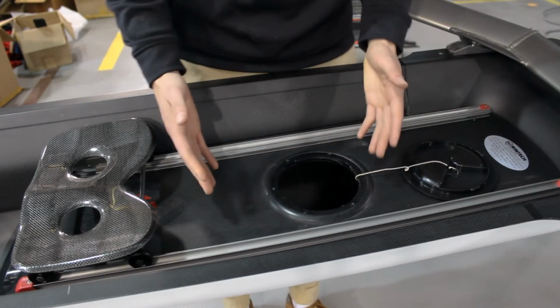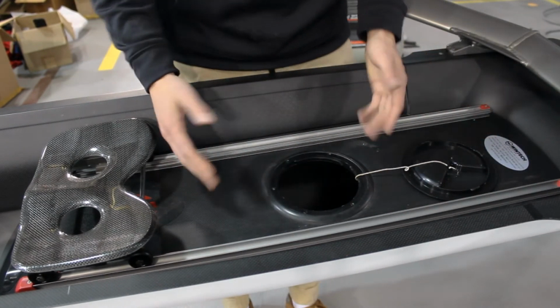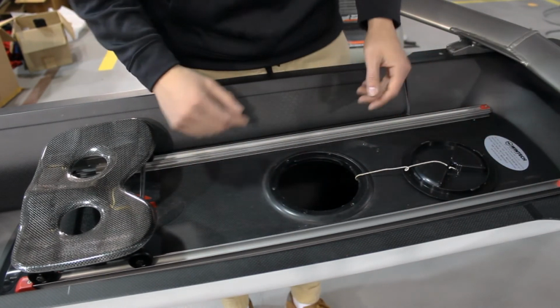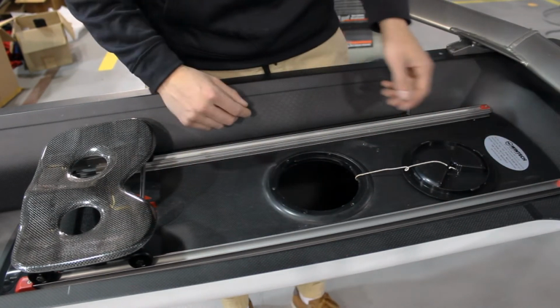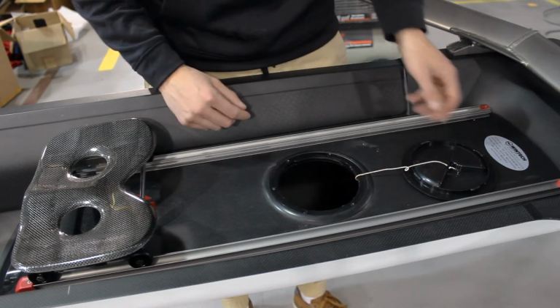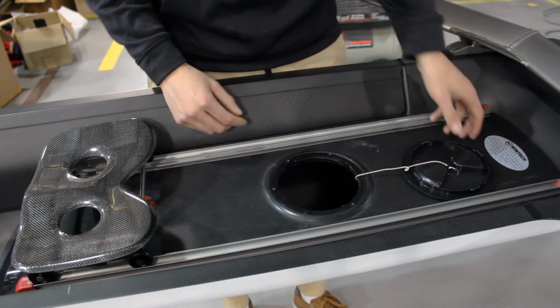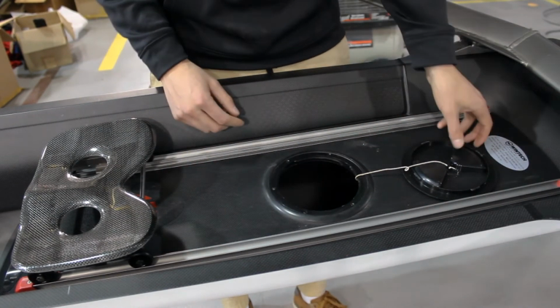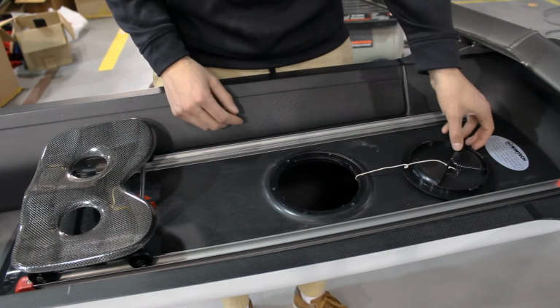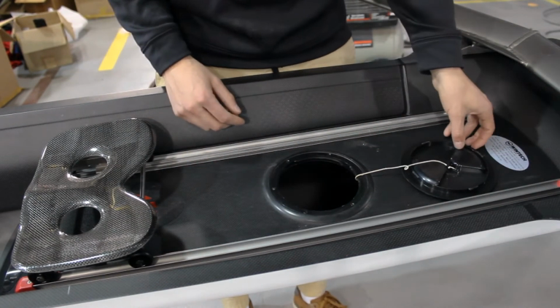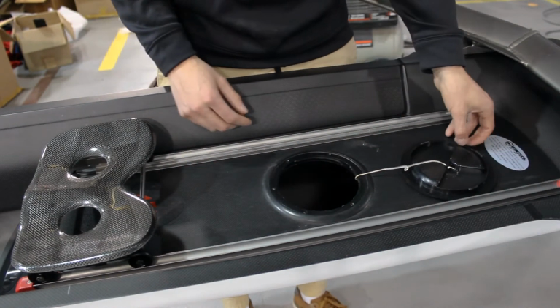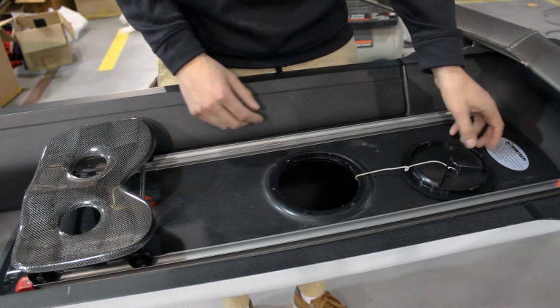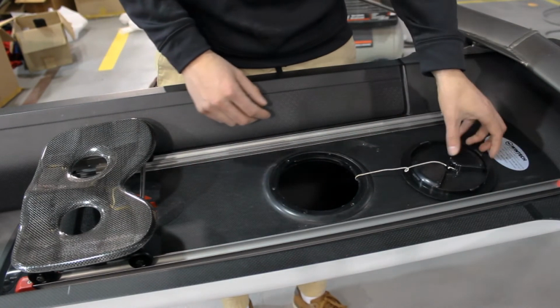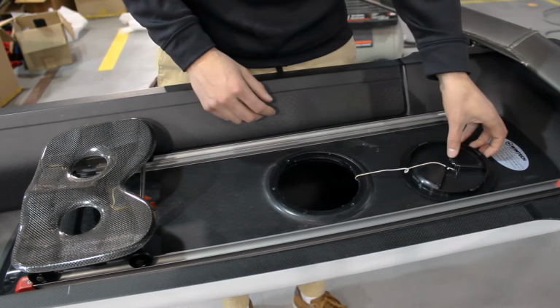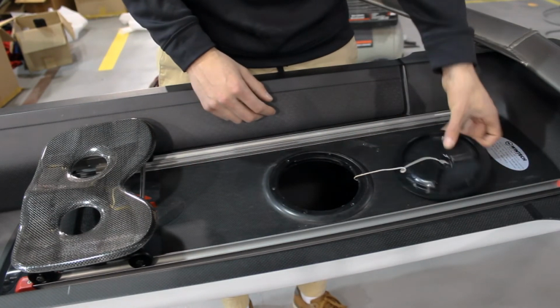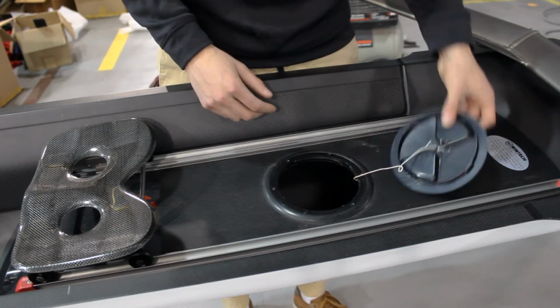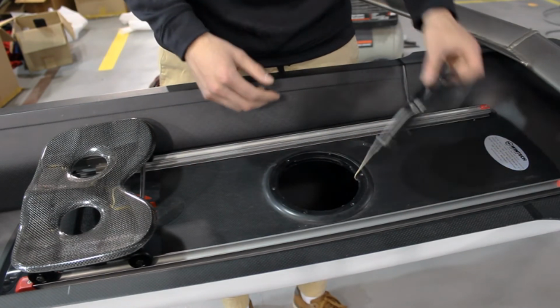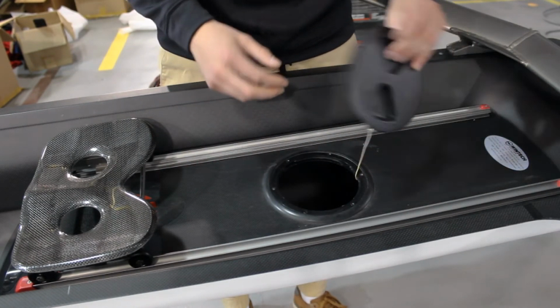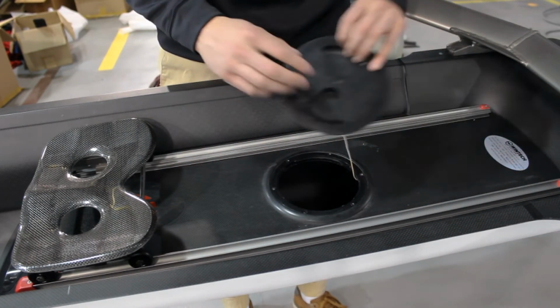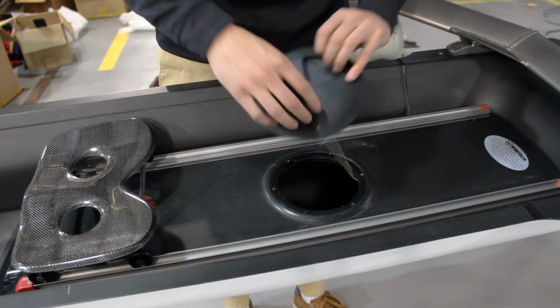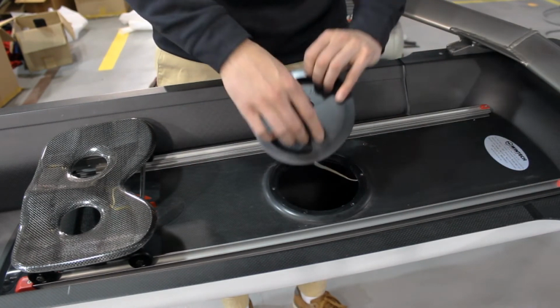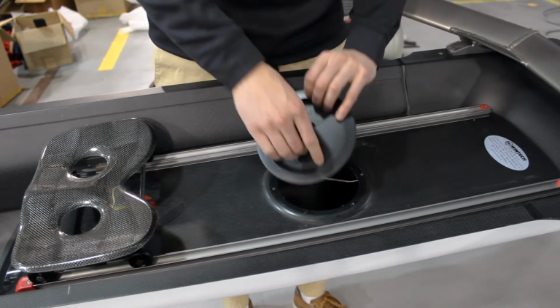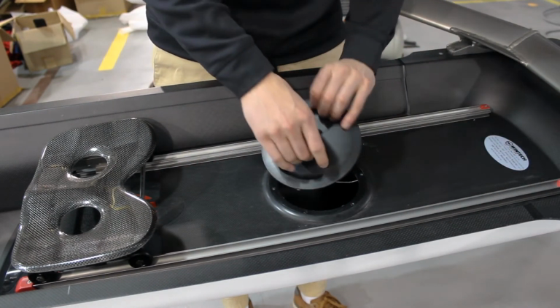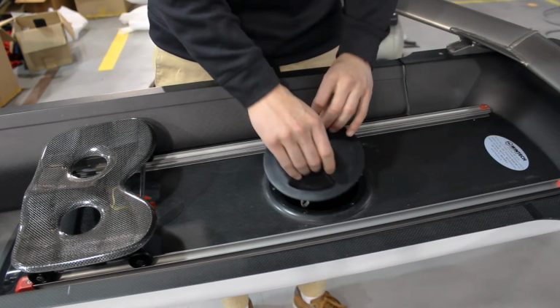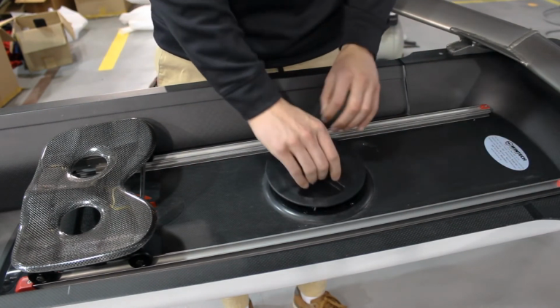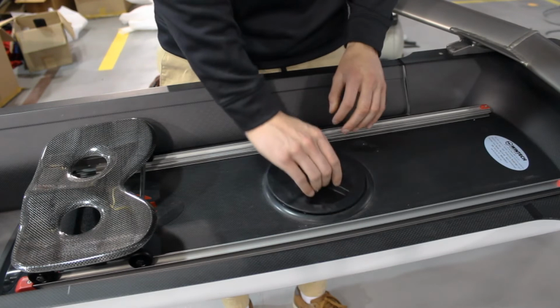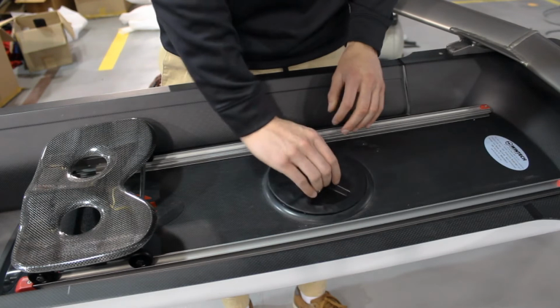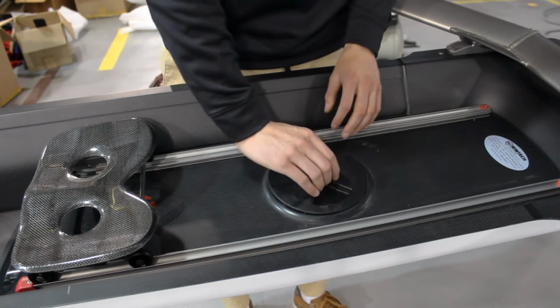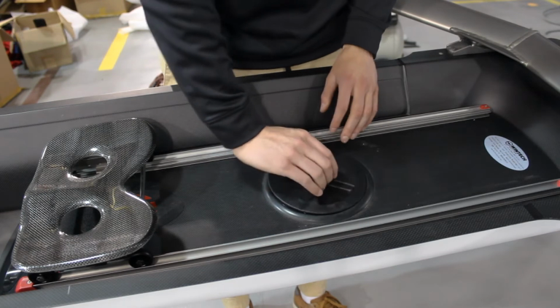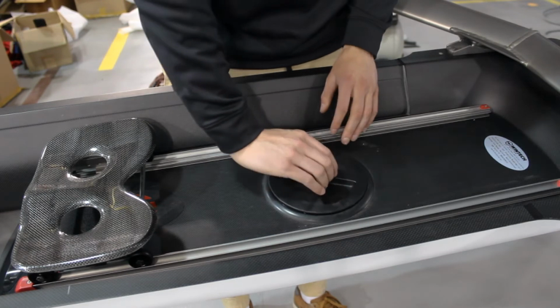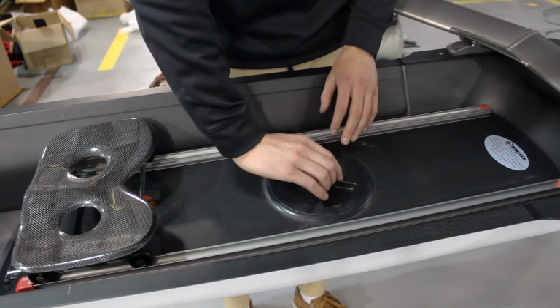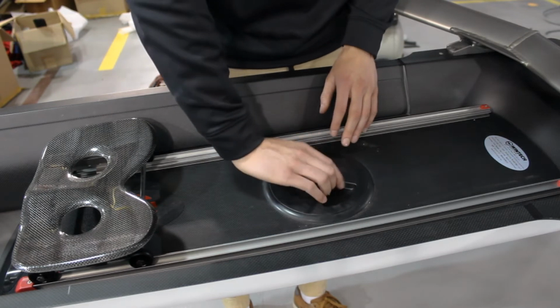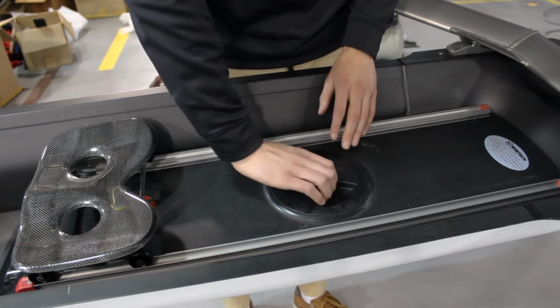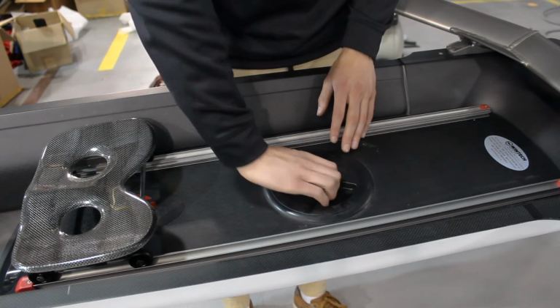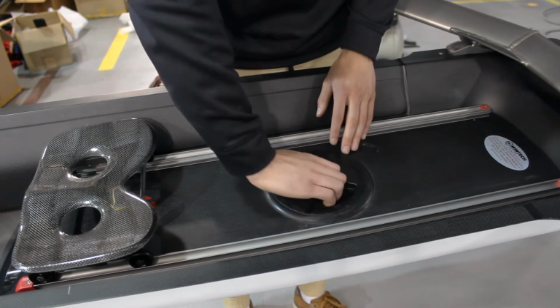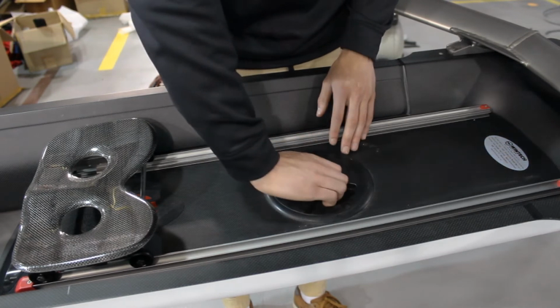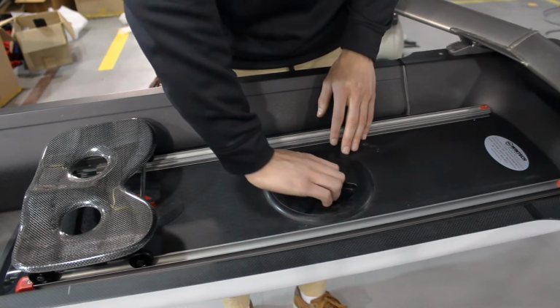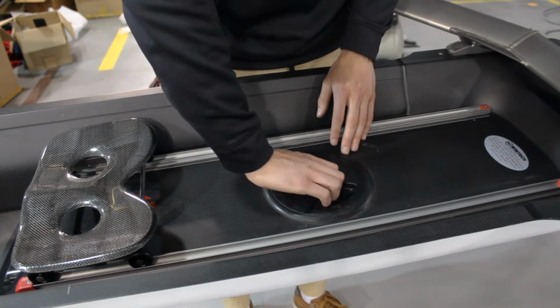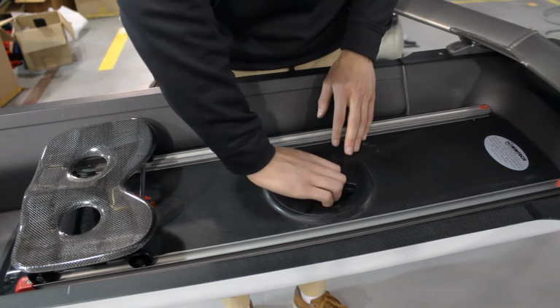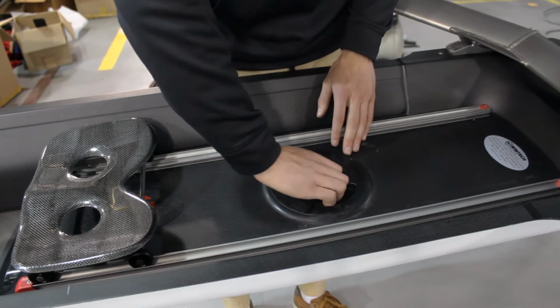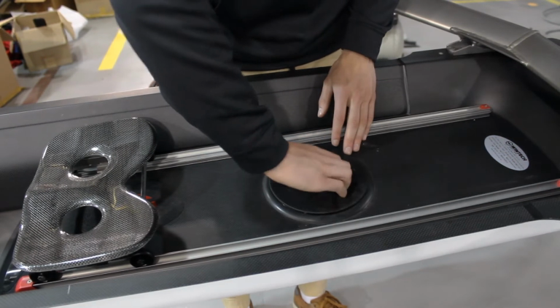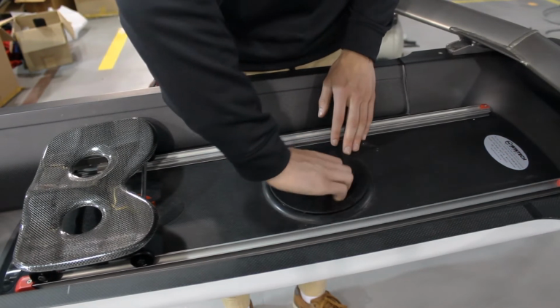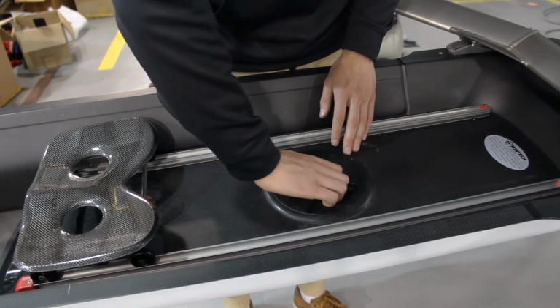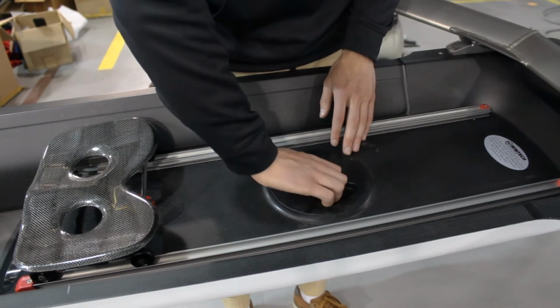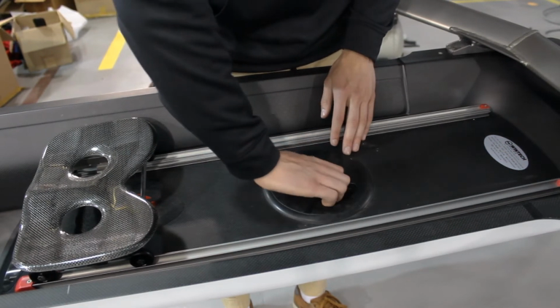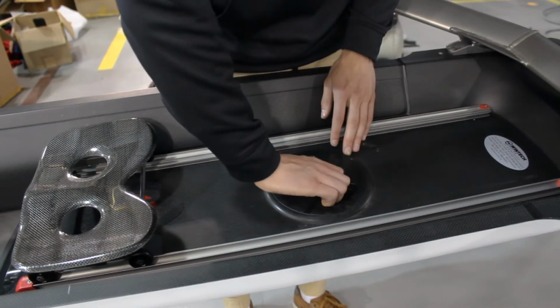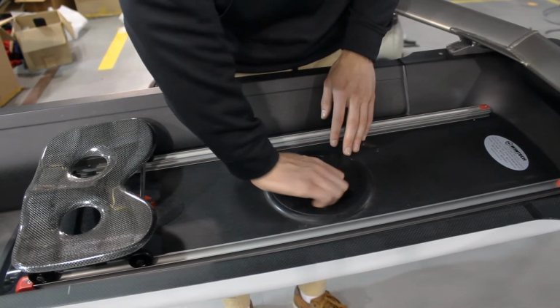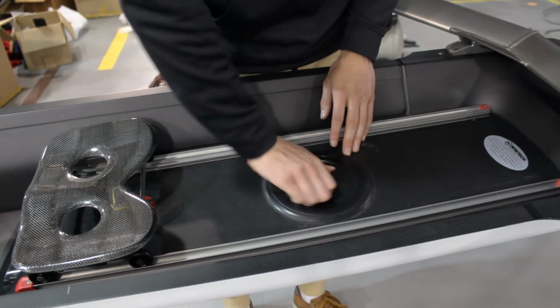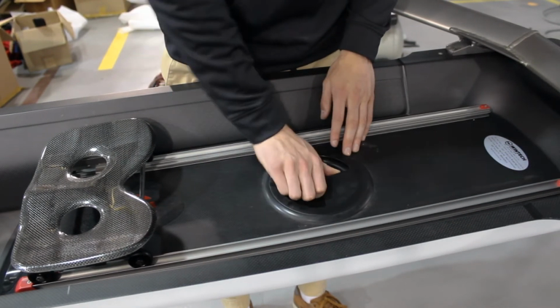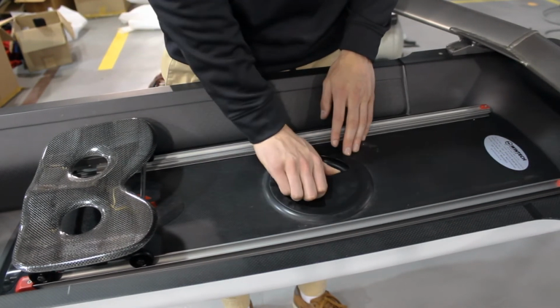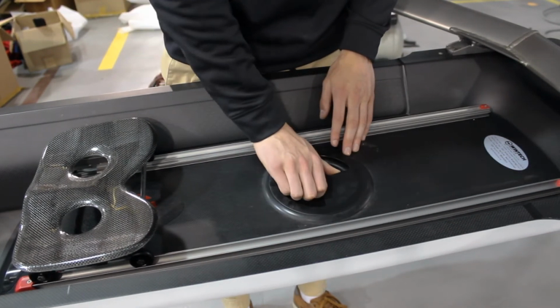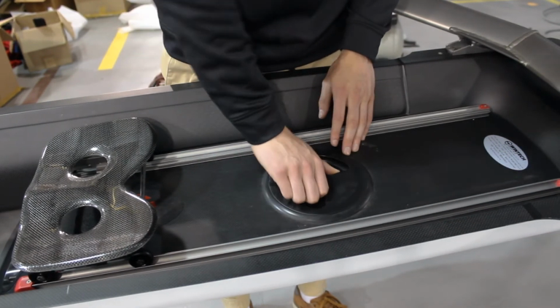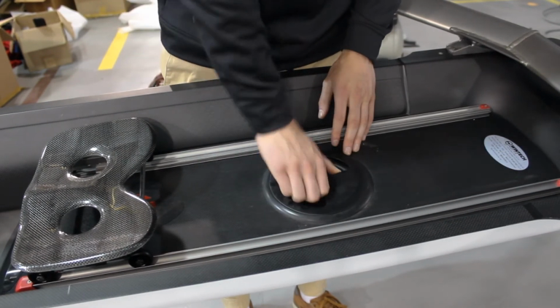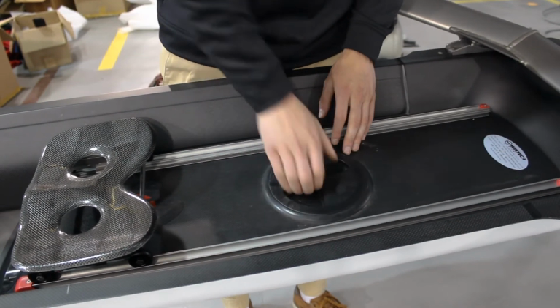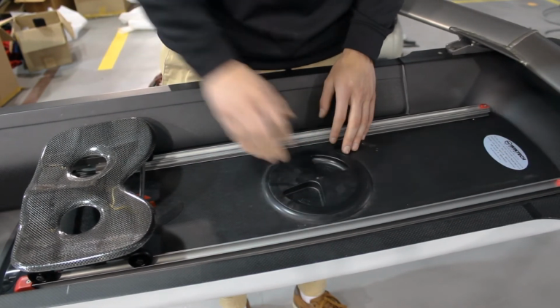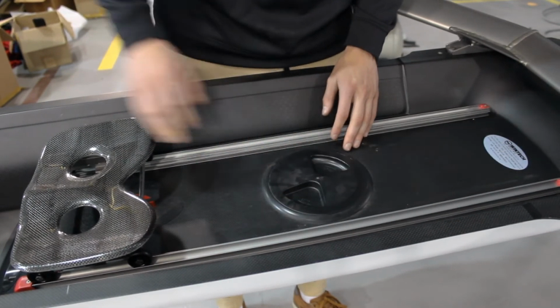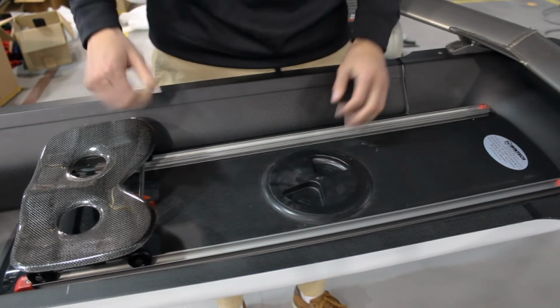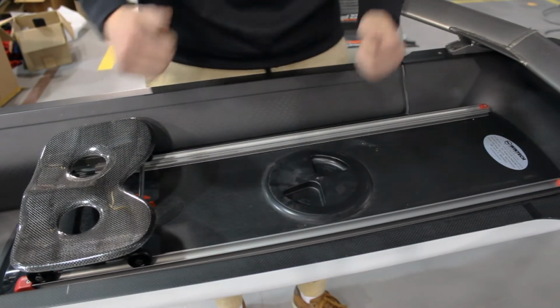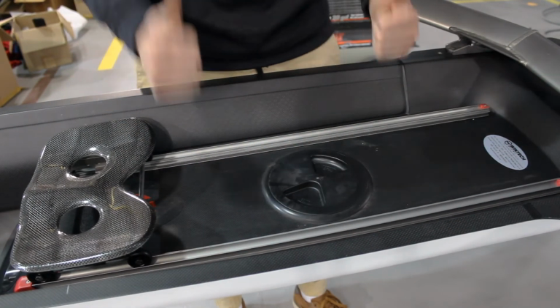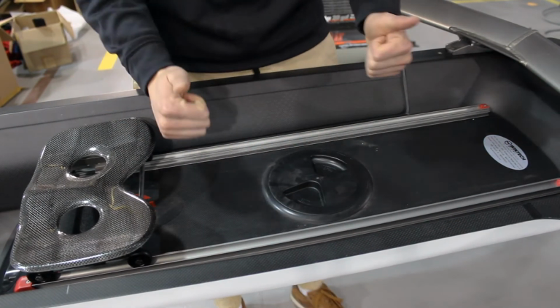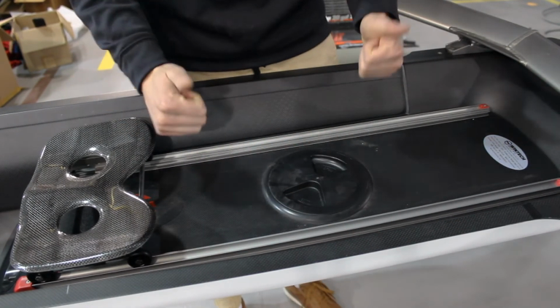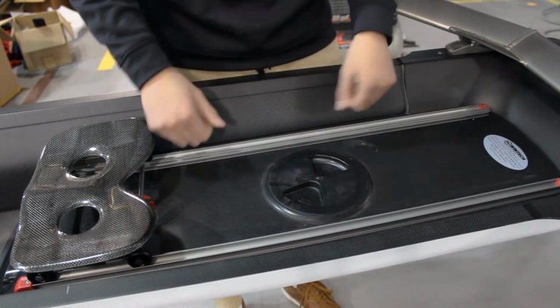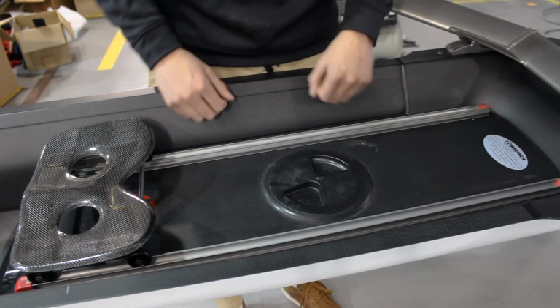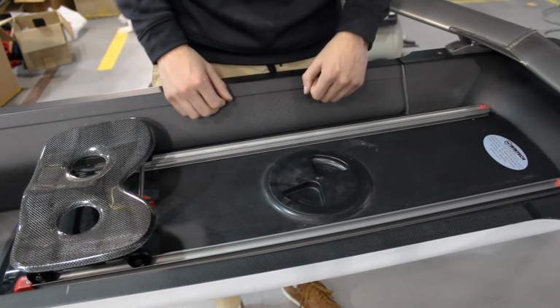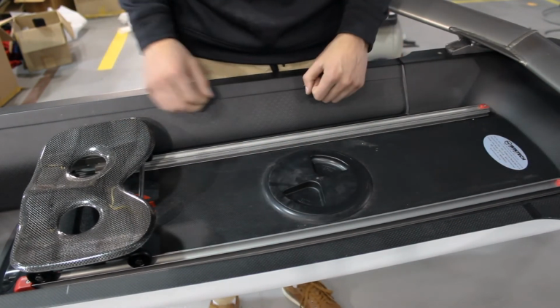Once you've got your wing nuts tight, just put the porthole cover back on and you are good to go.